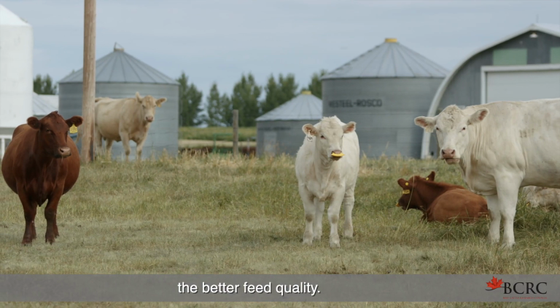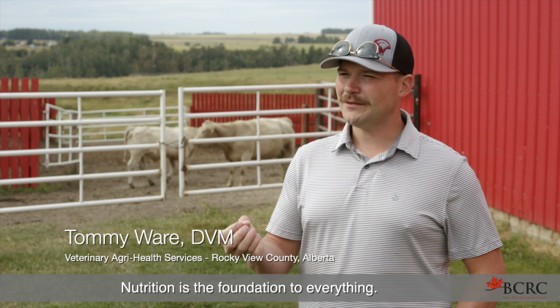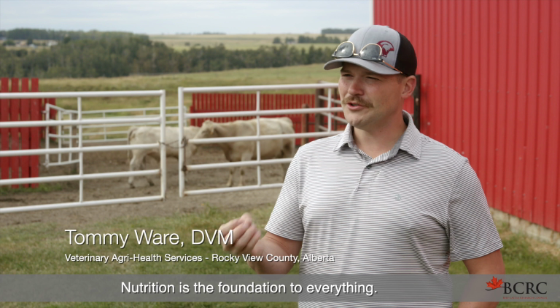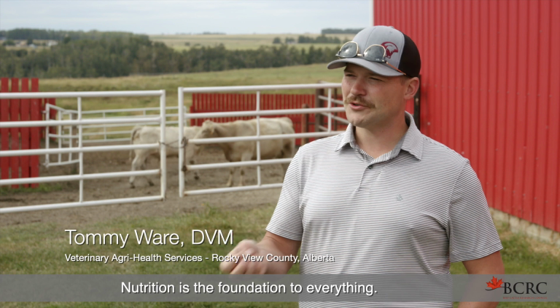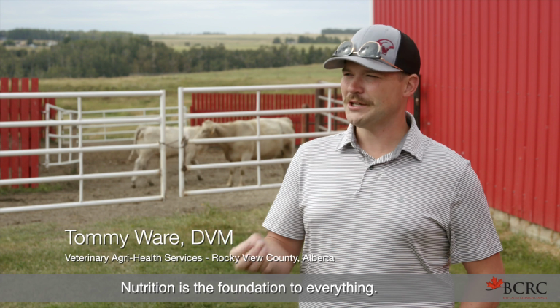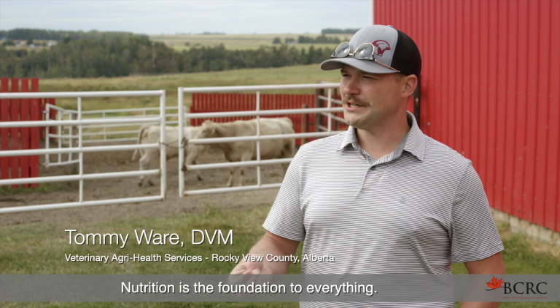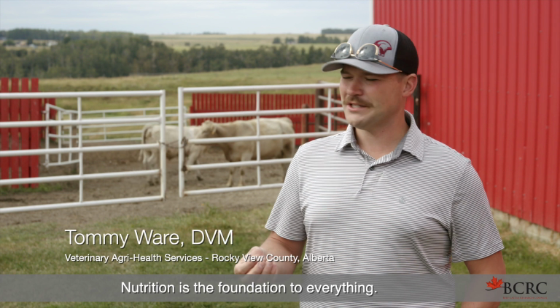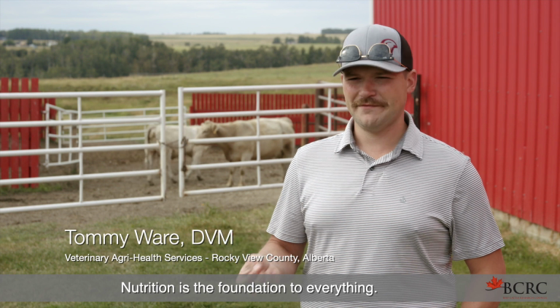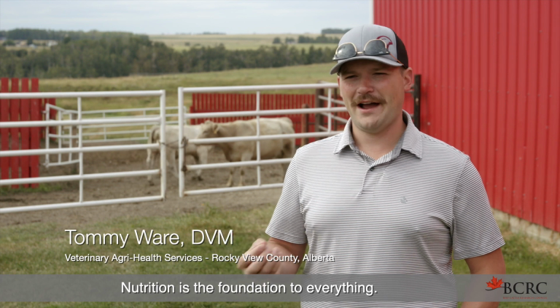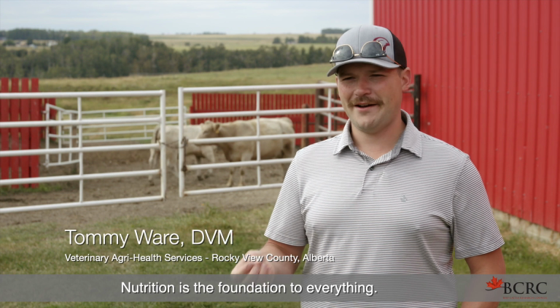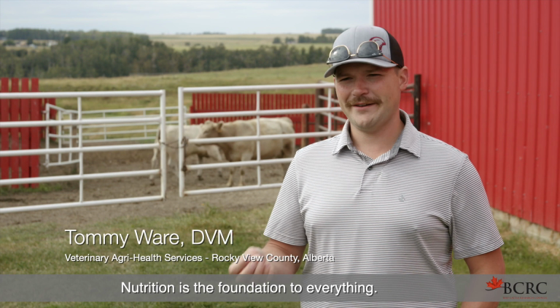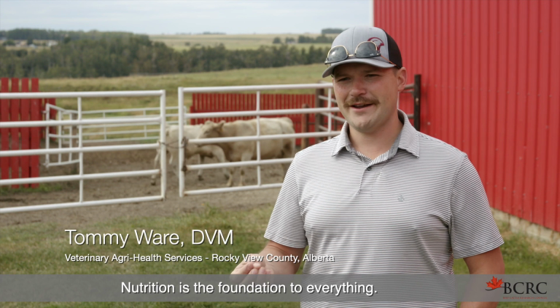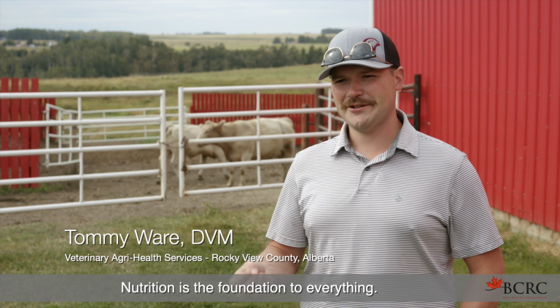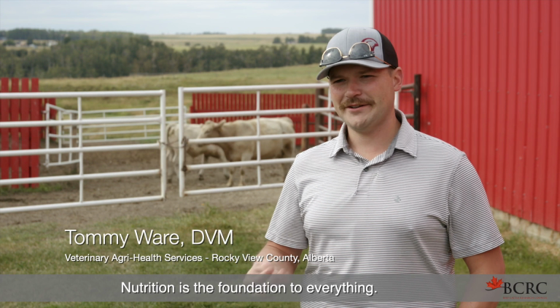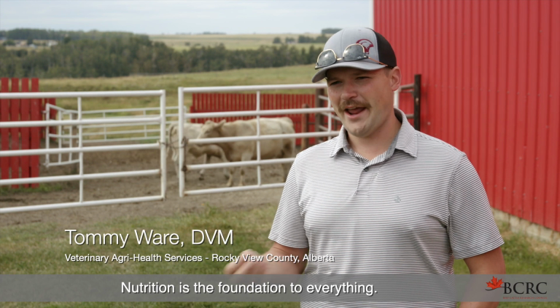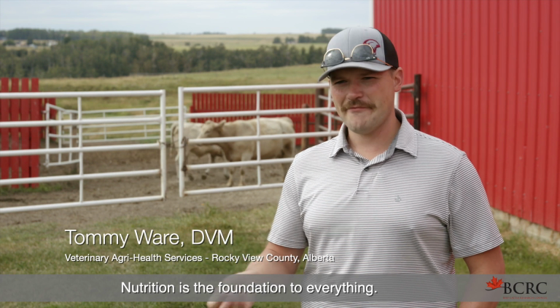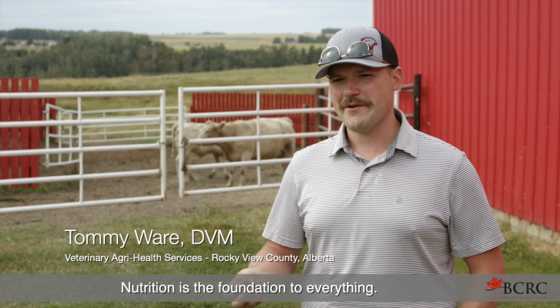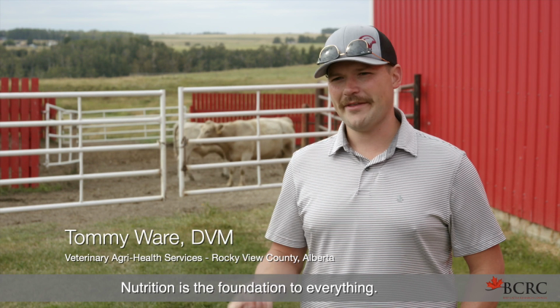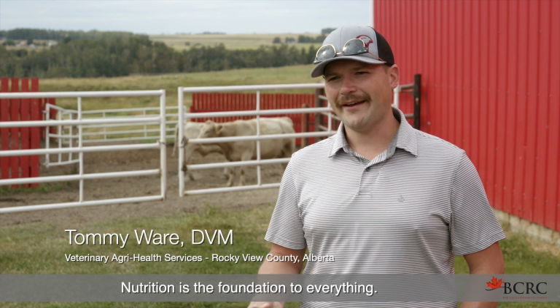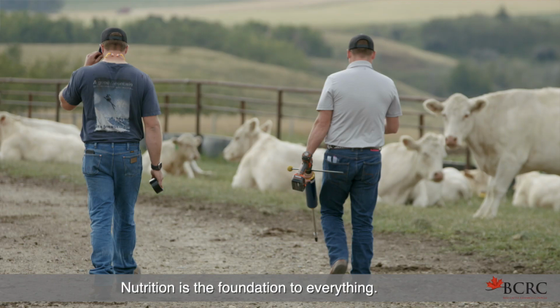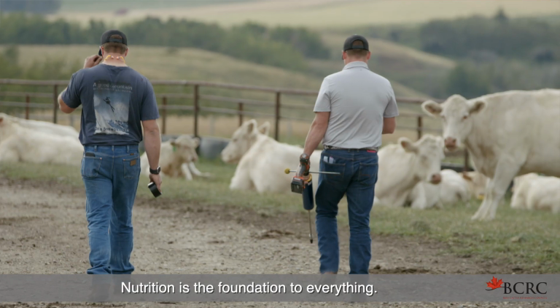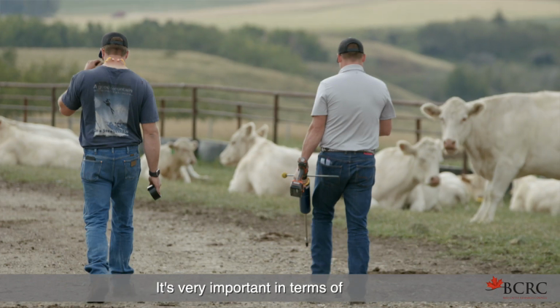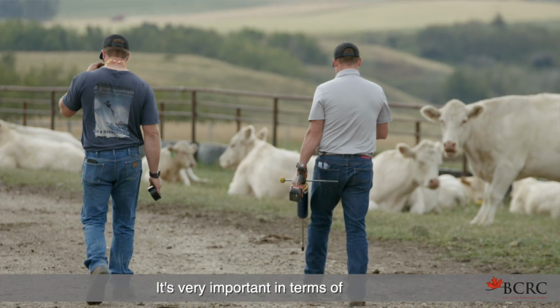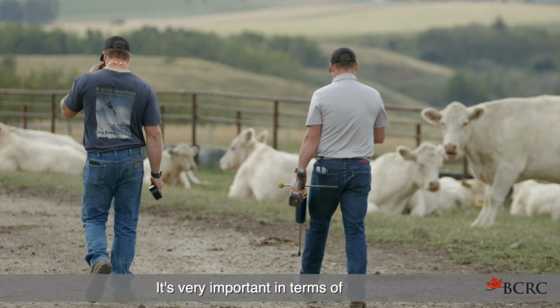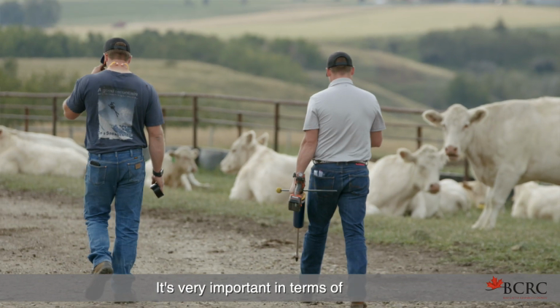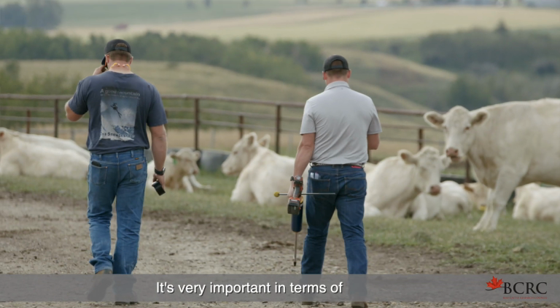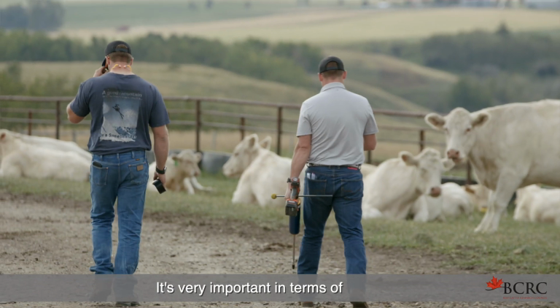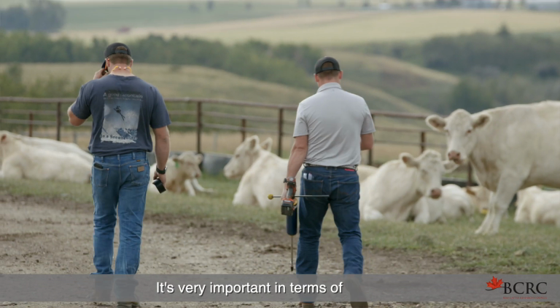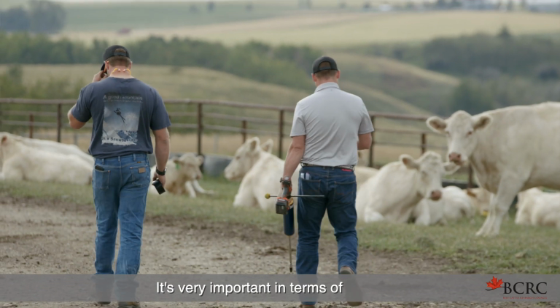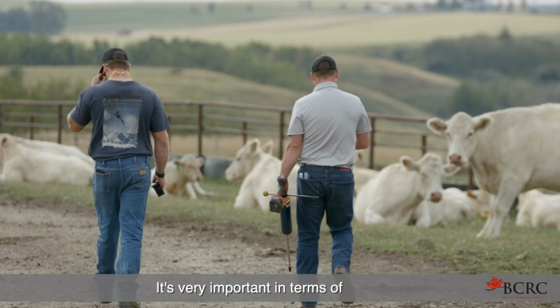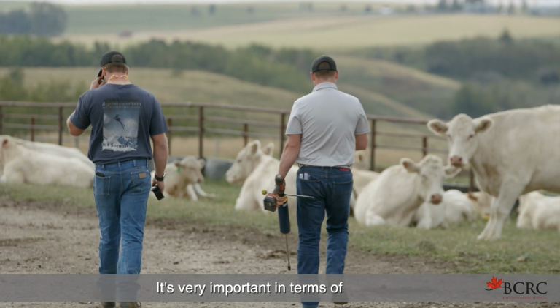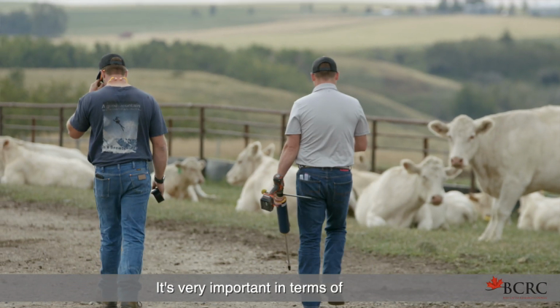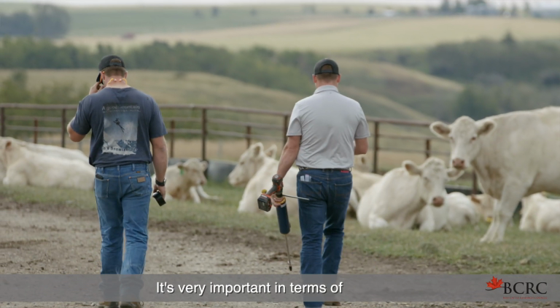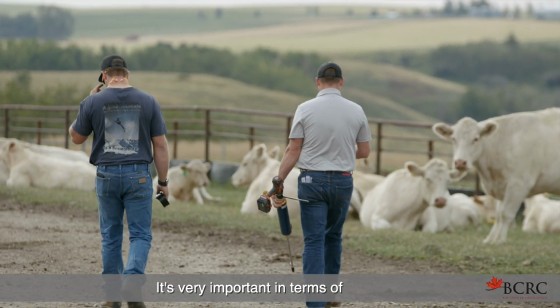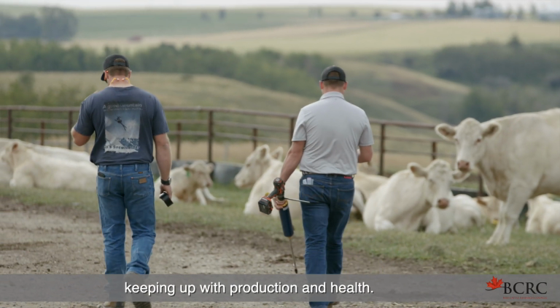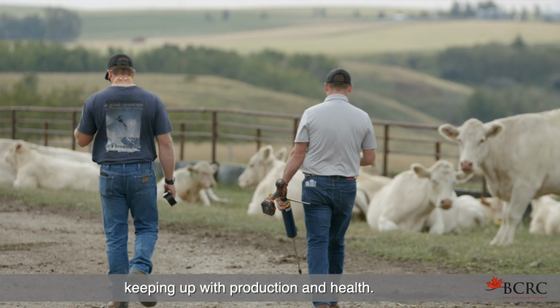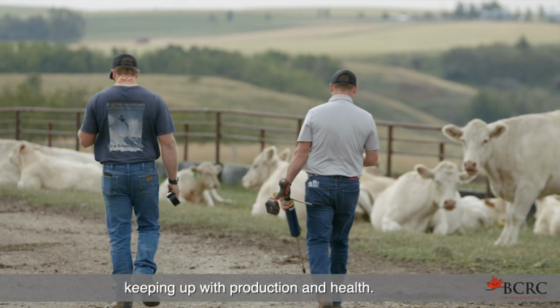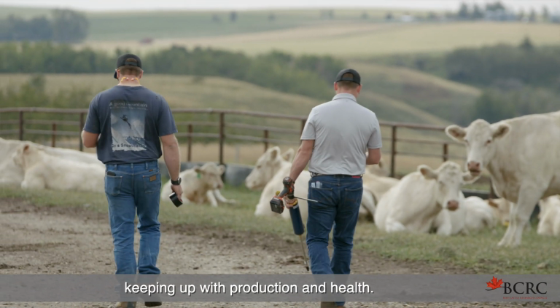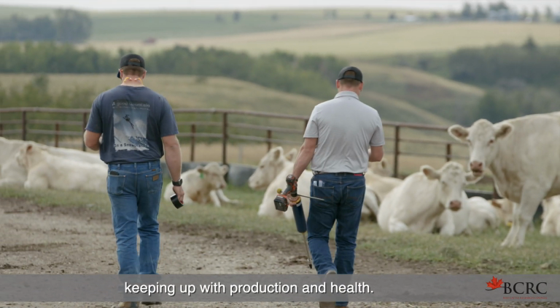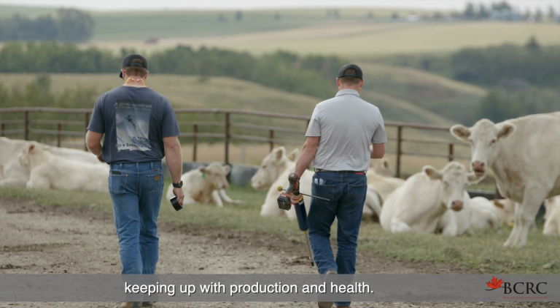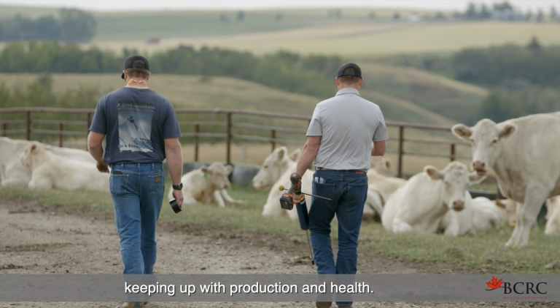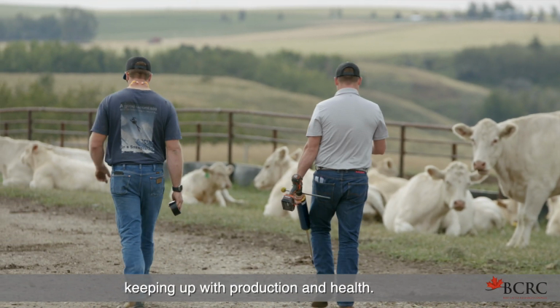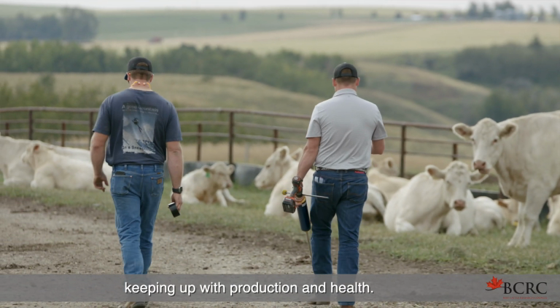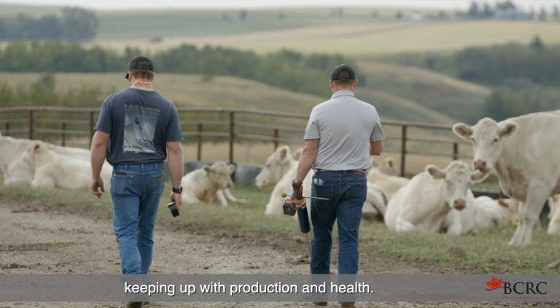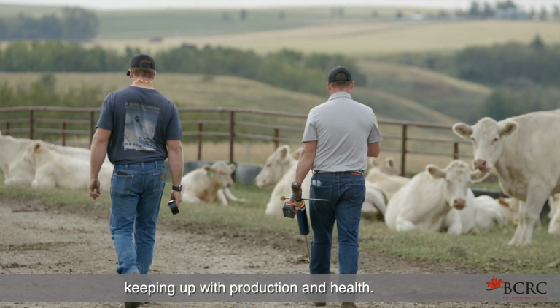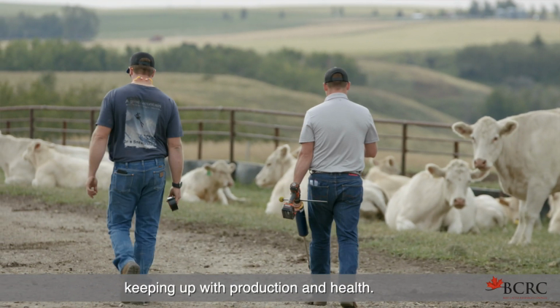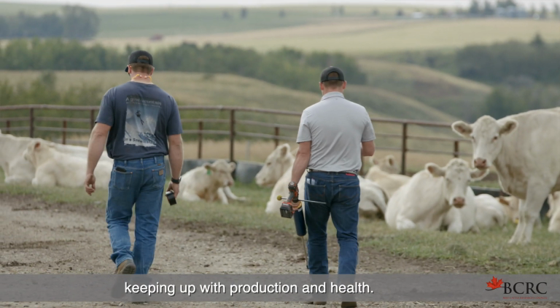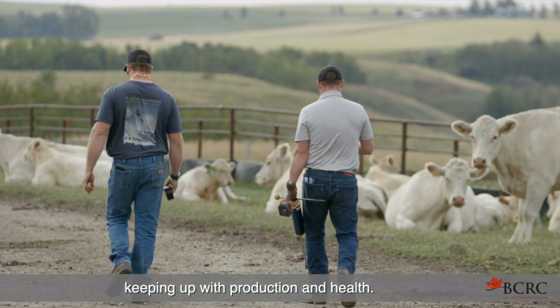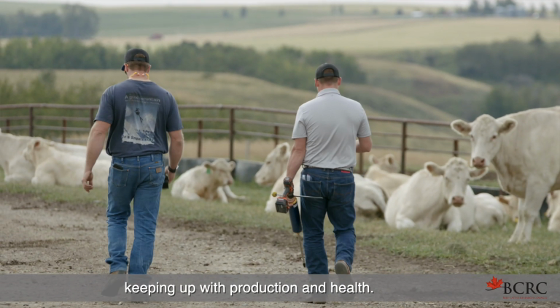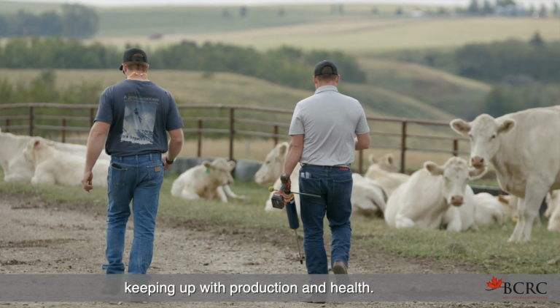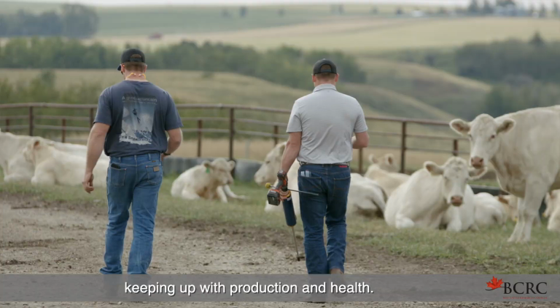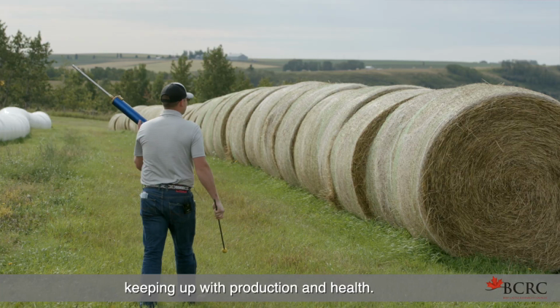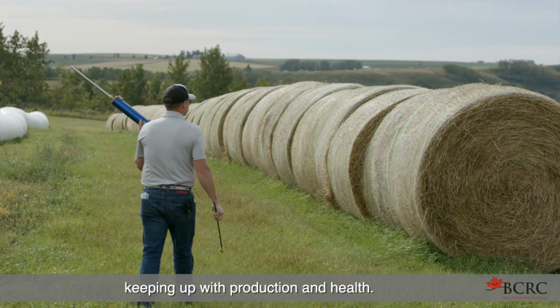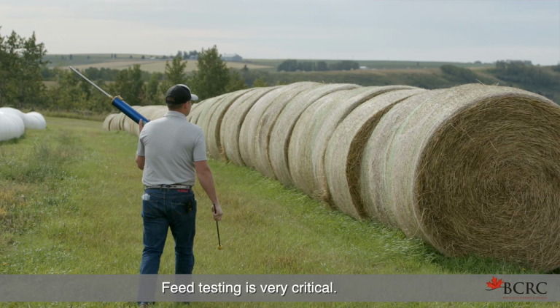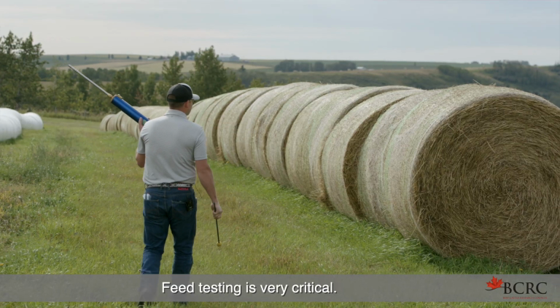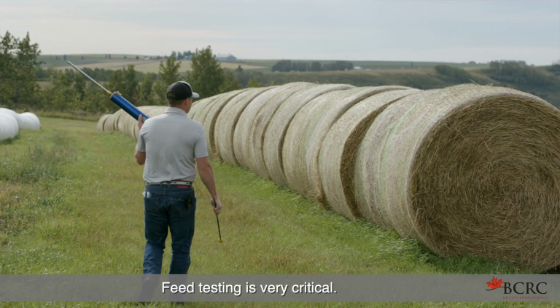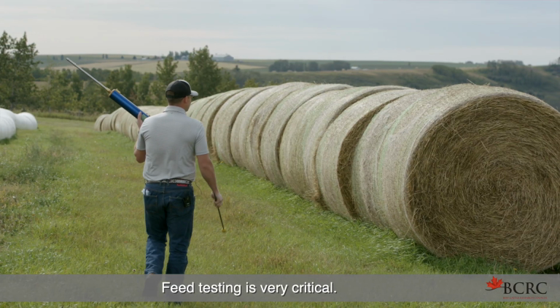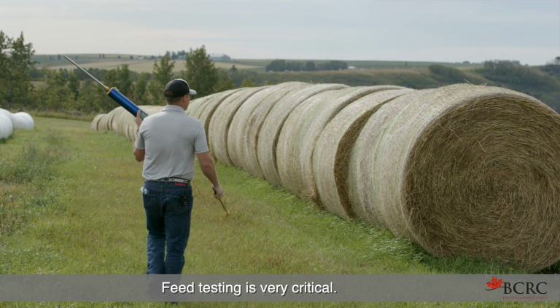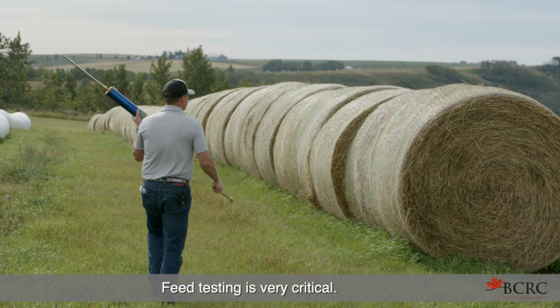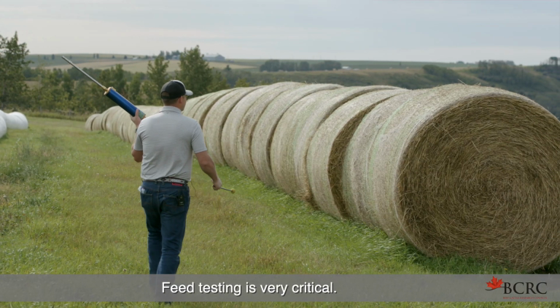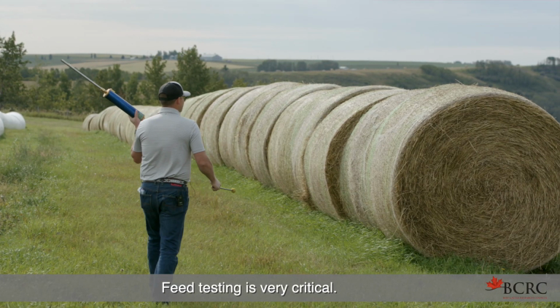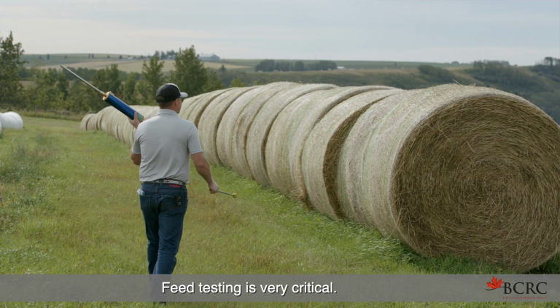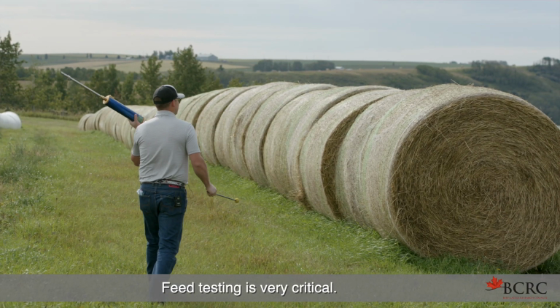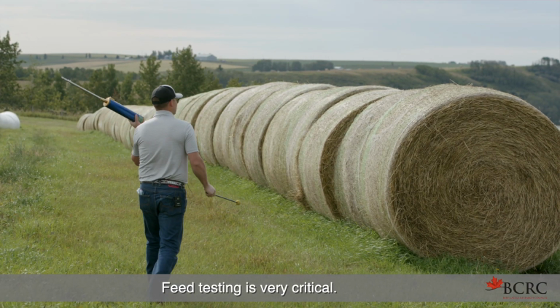Nutrition is the foundation to everything. It's very important in terms of keeping up with production and health. Feed testing is very critical.